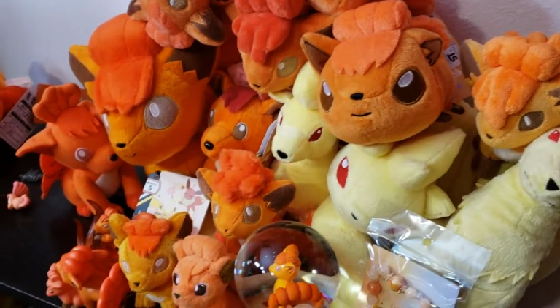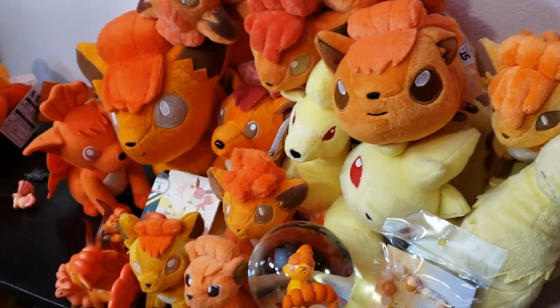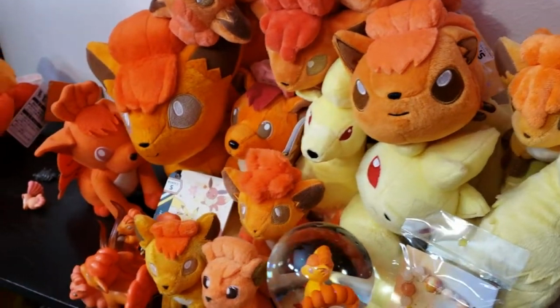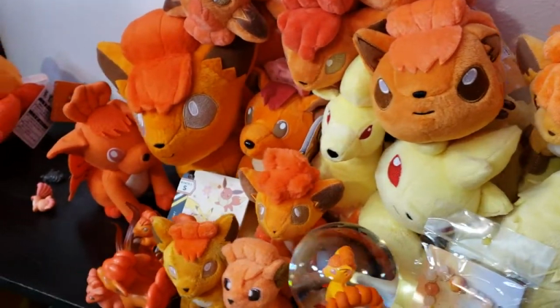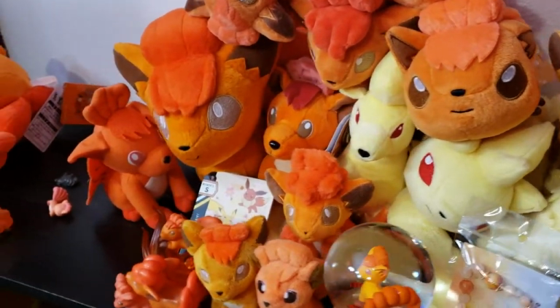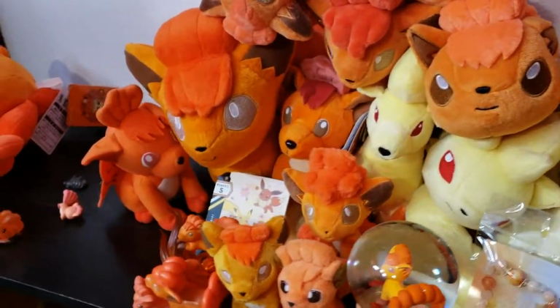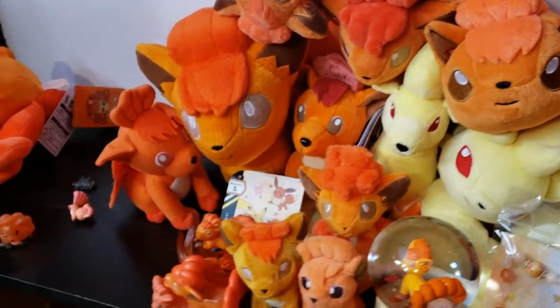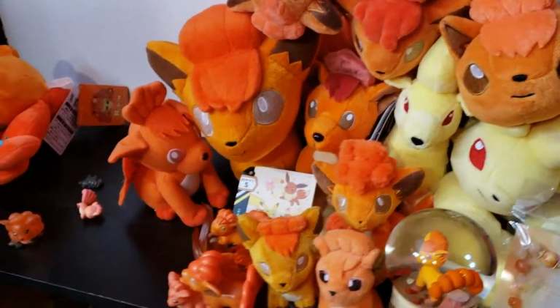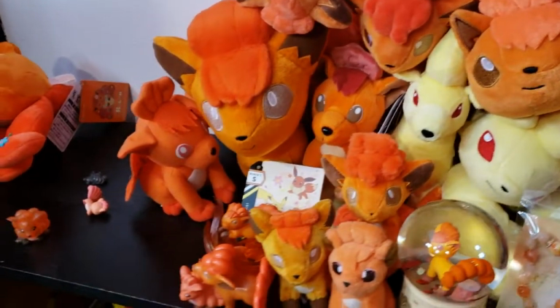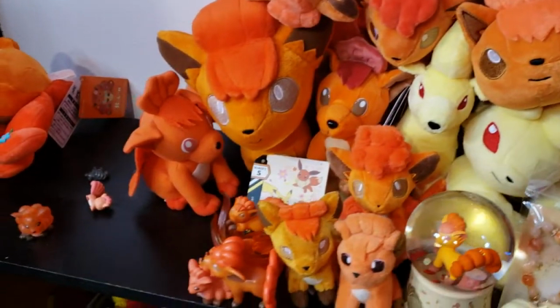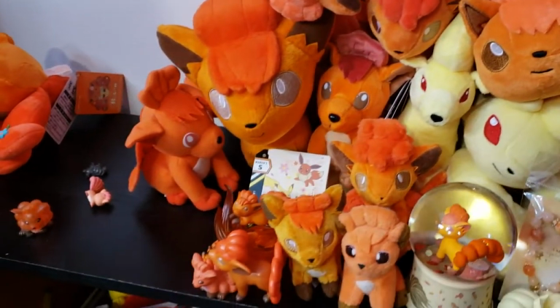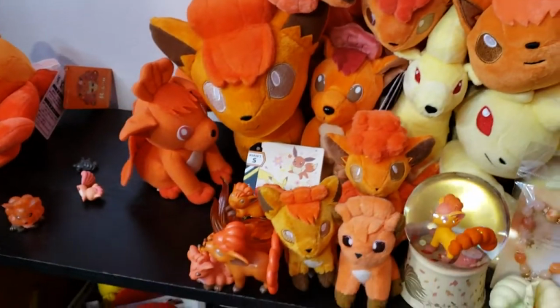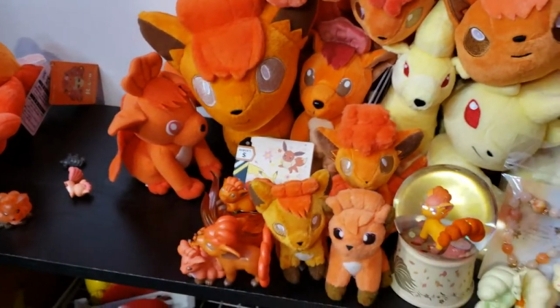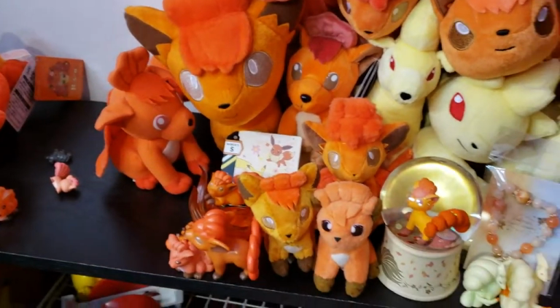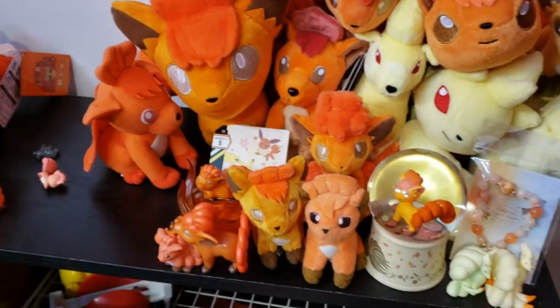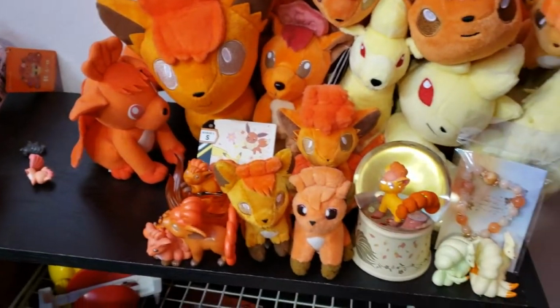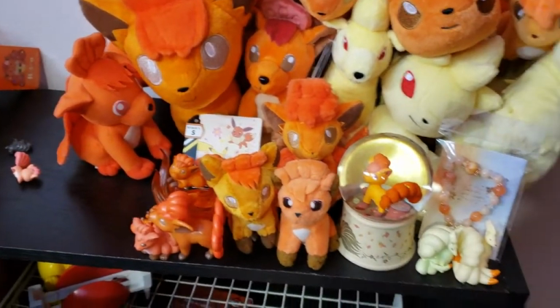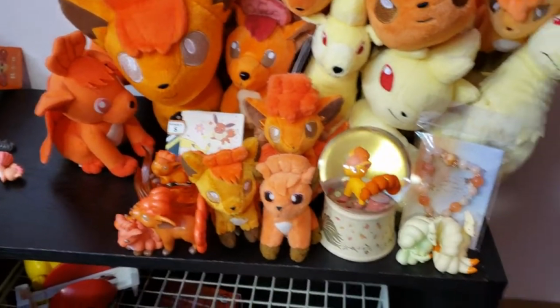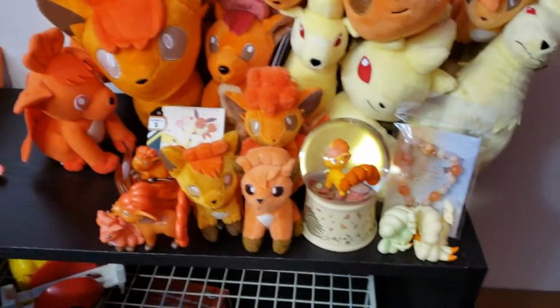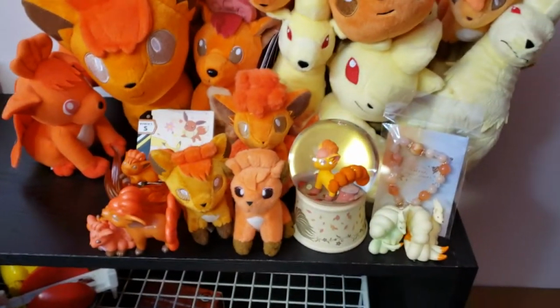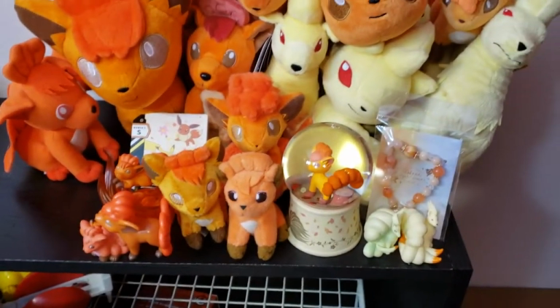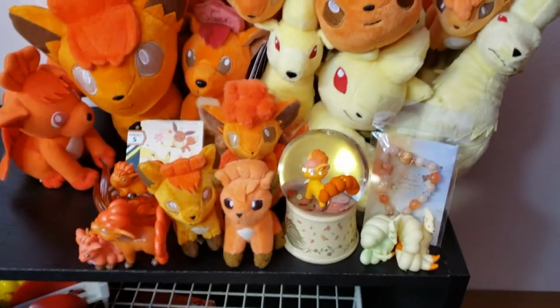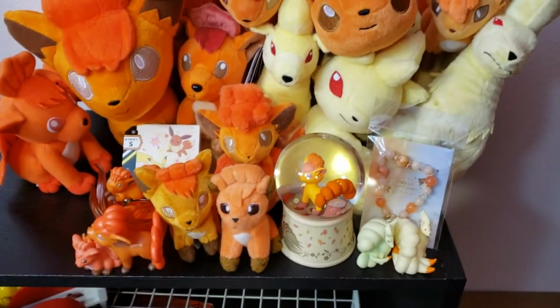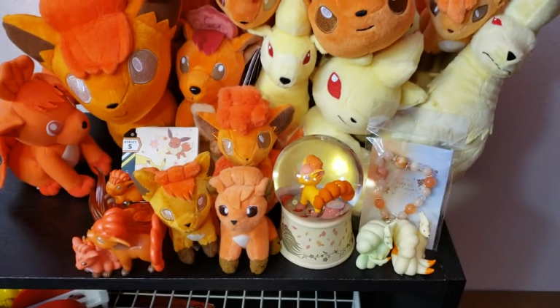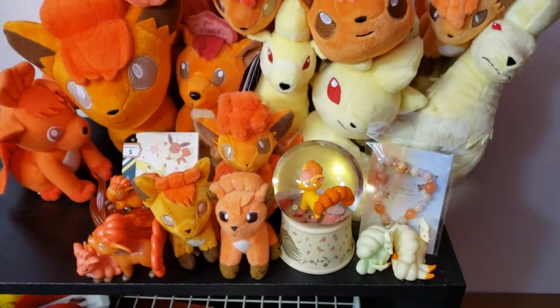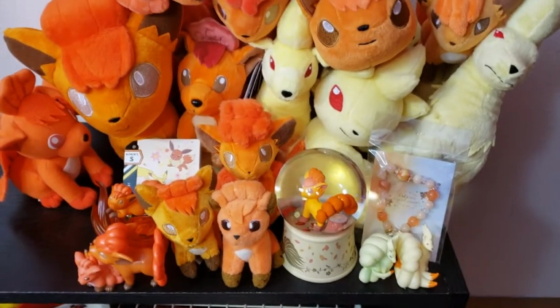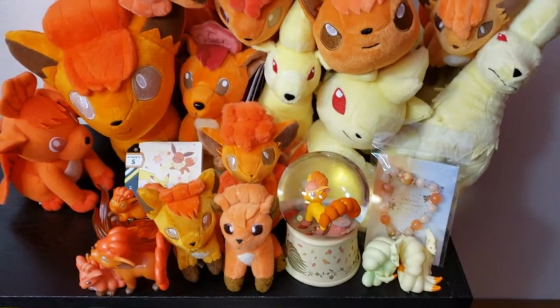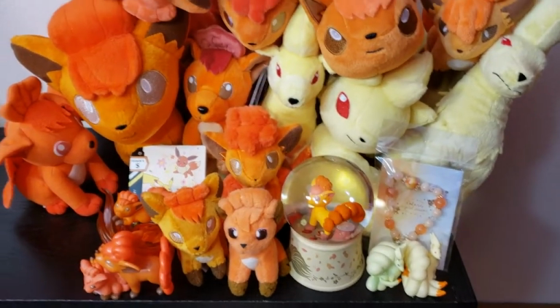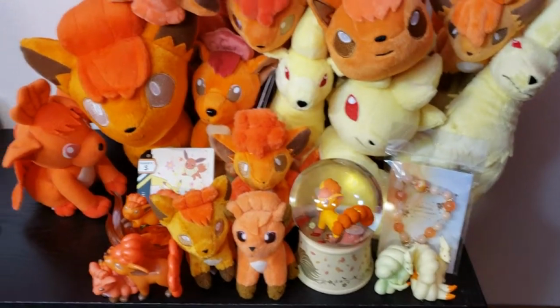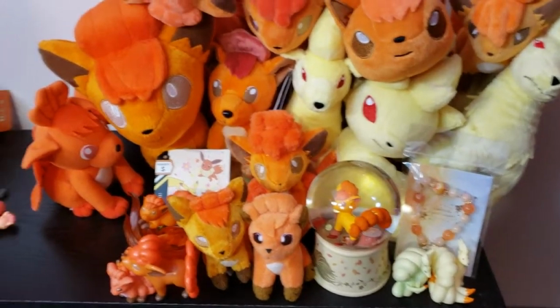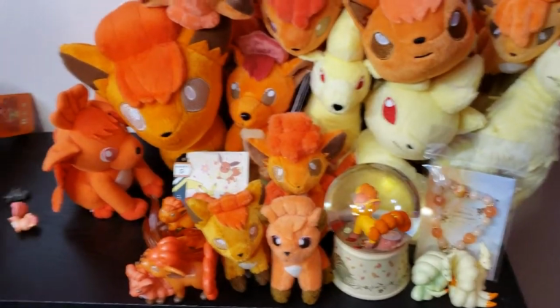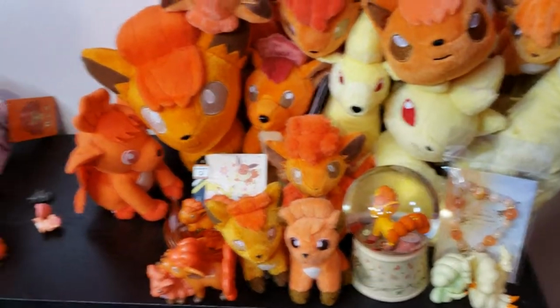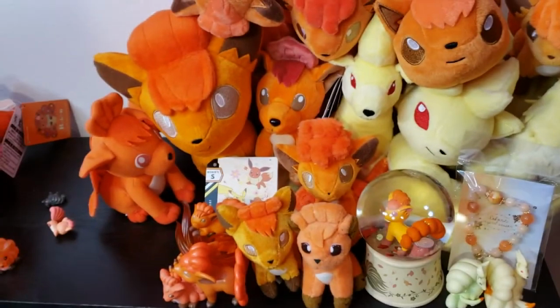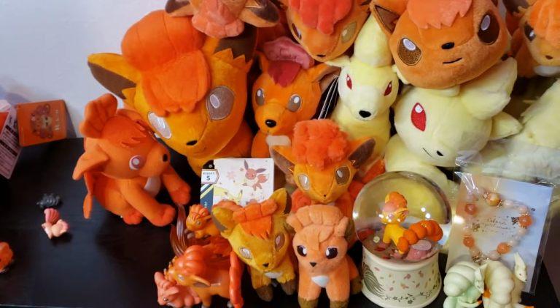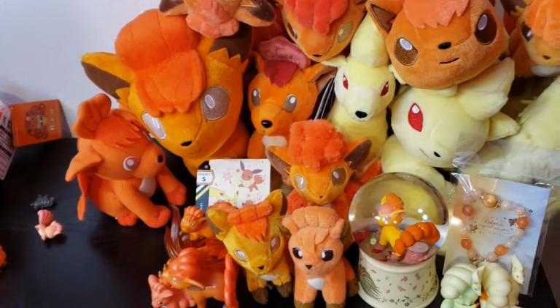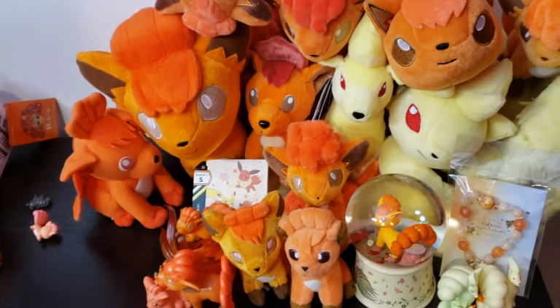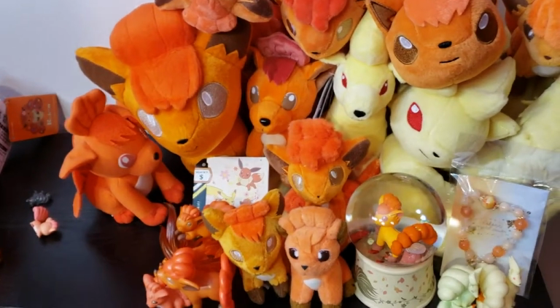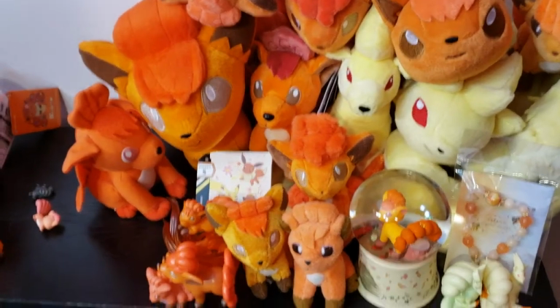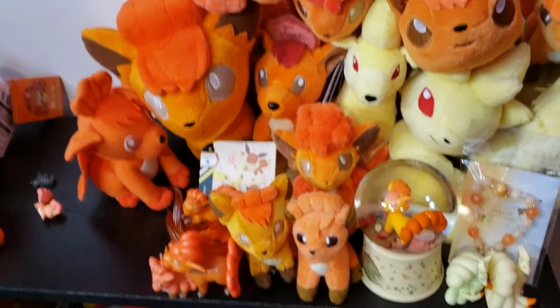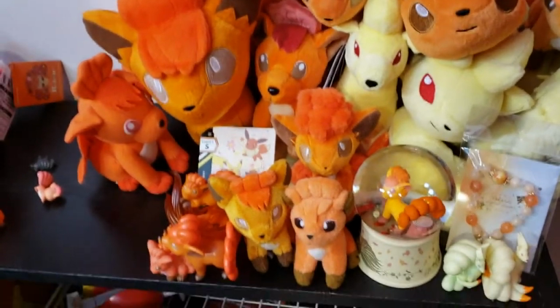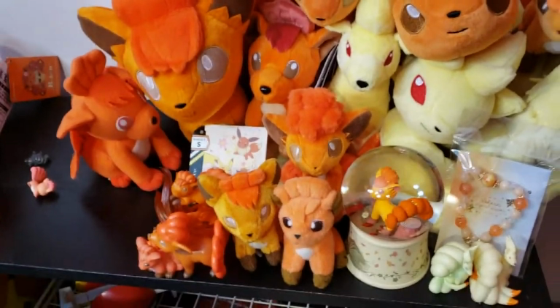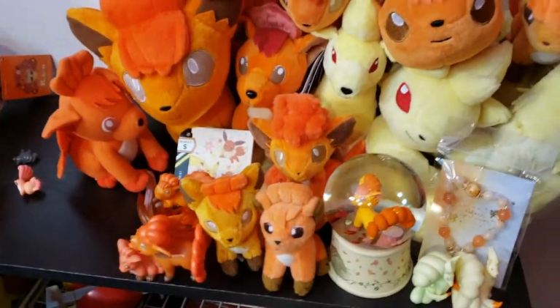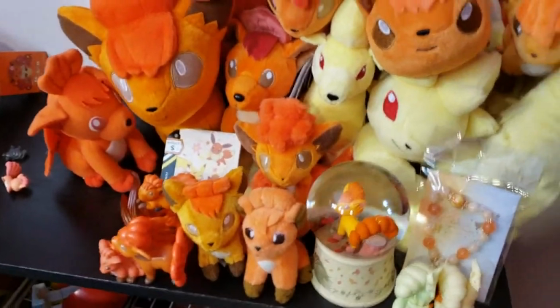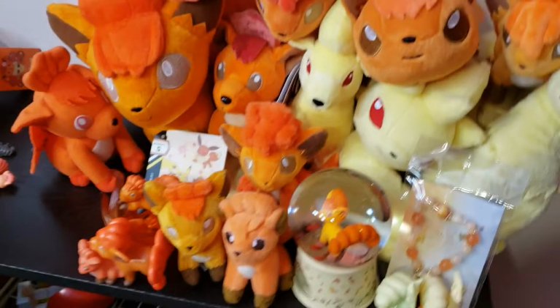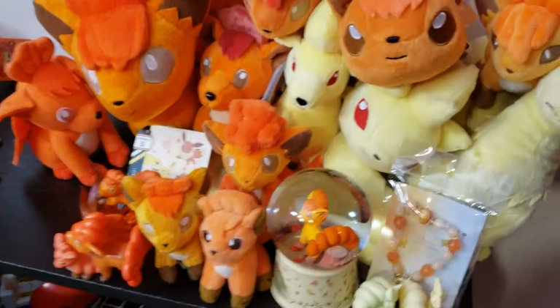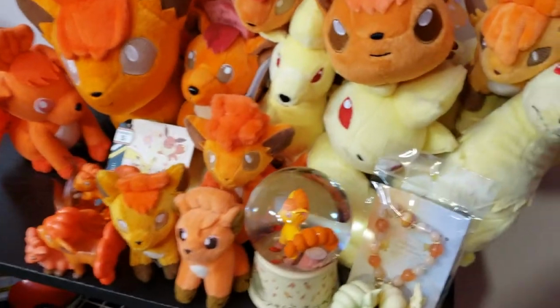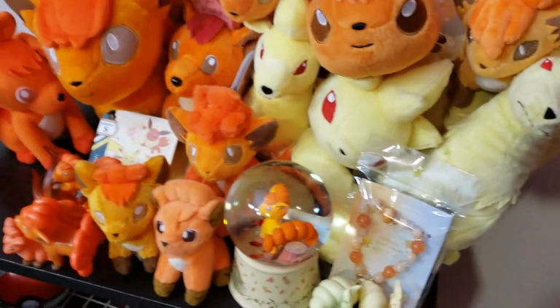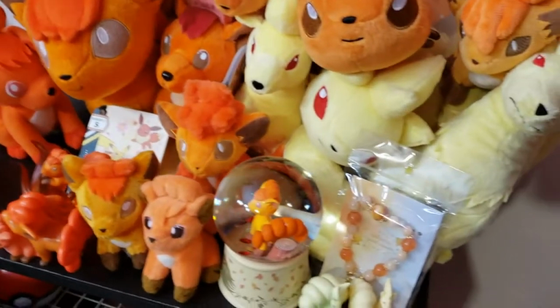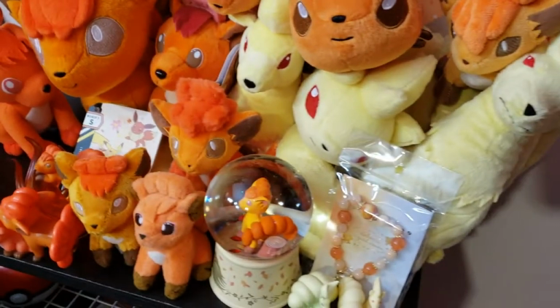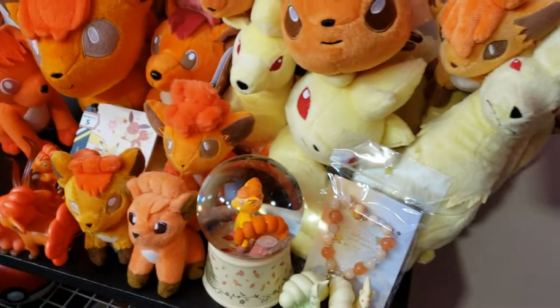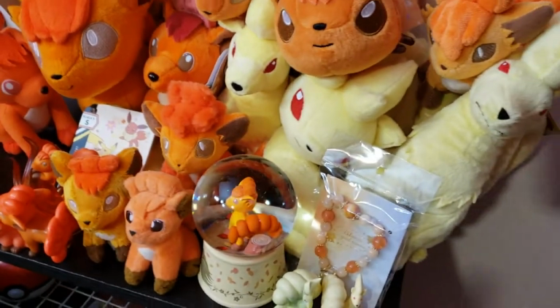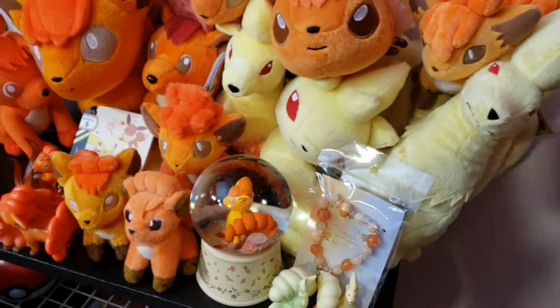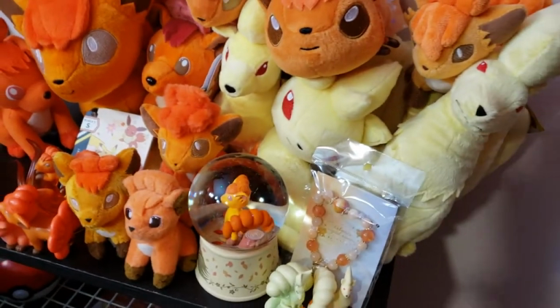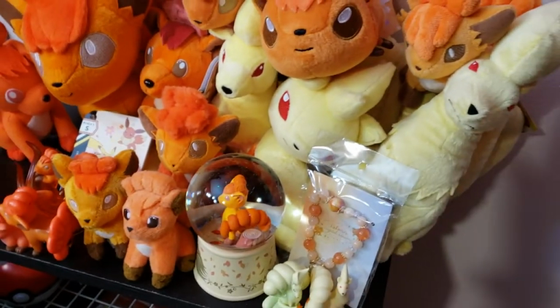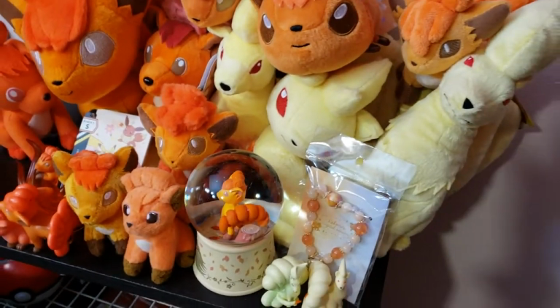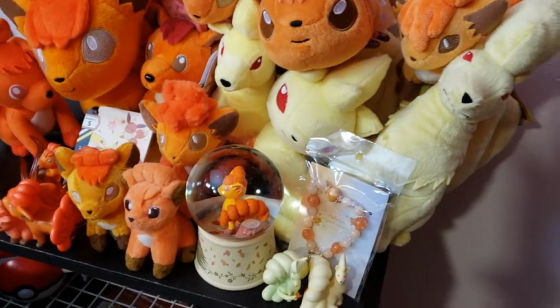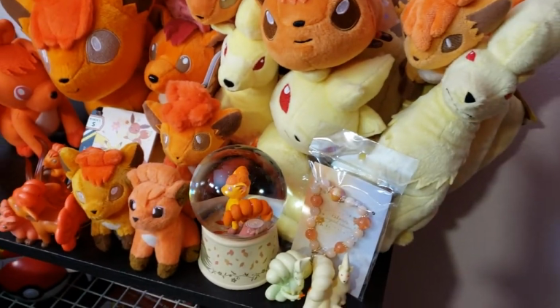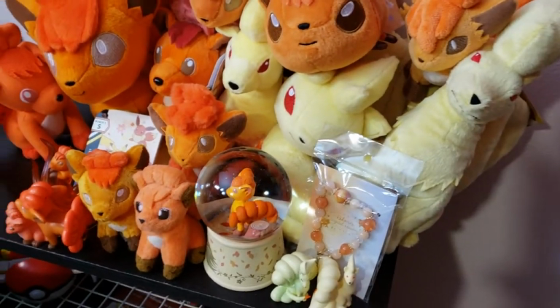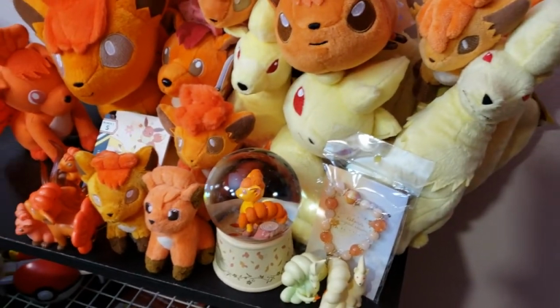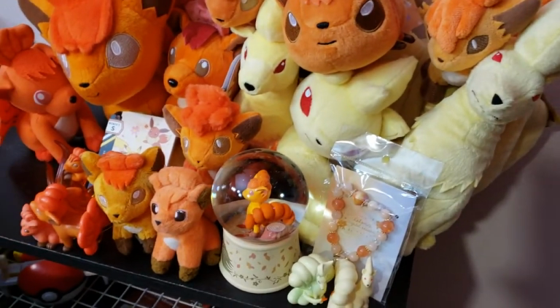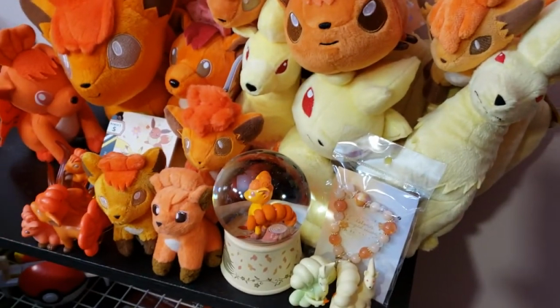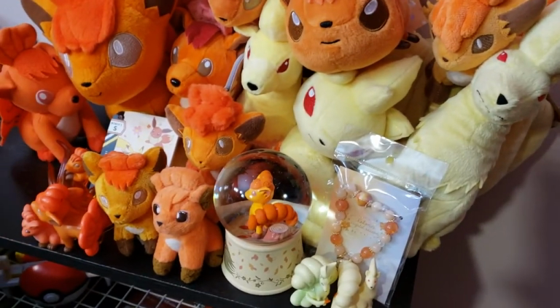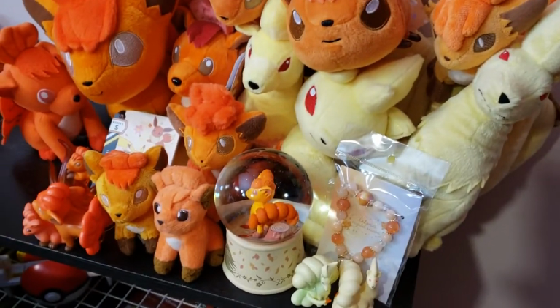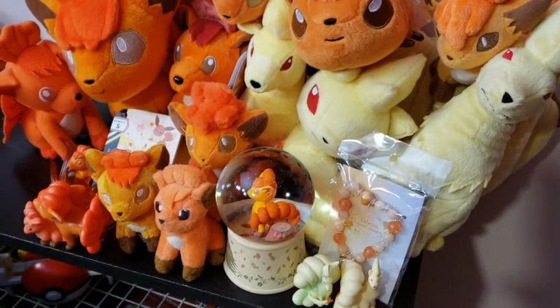Alrighty, I've returned to finish off my Vulpix video. My son just wanted to say hi. That's pretty cute.